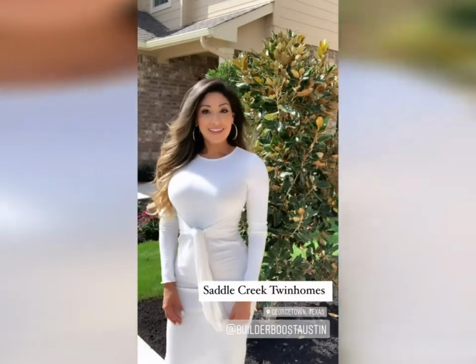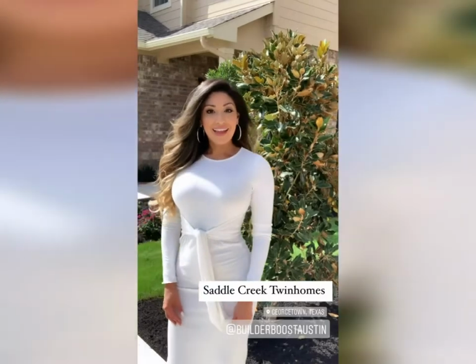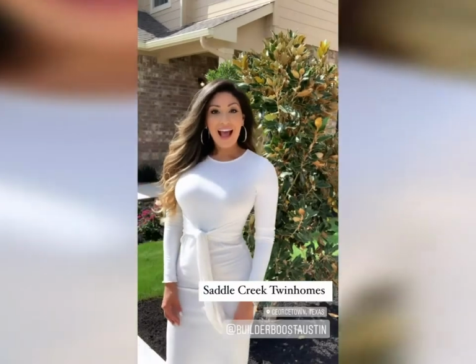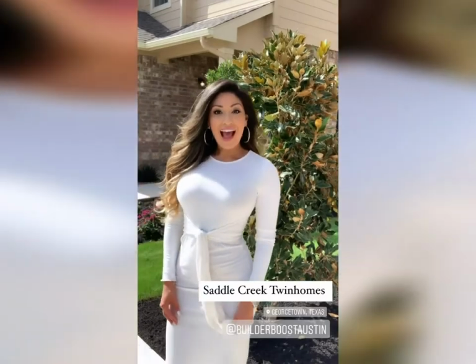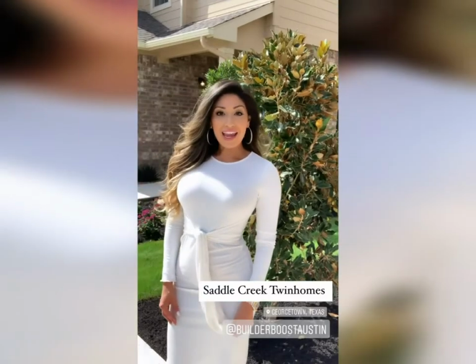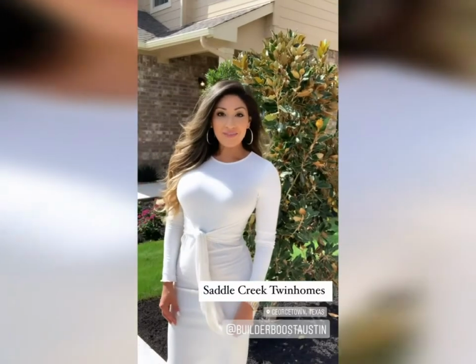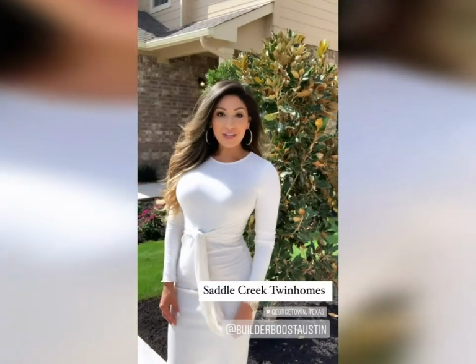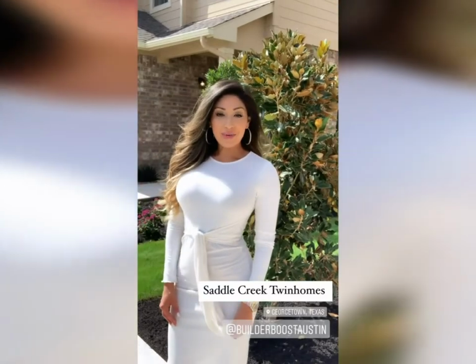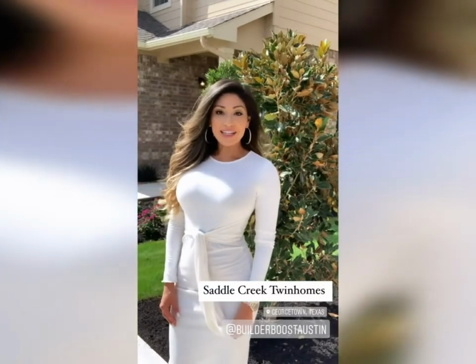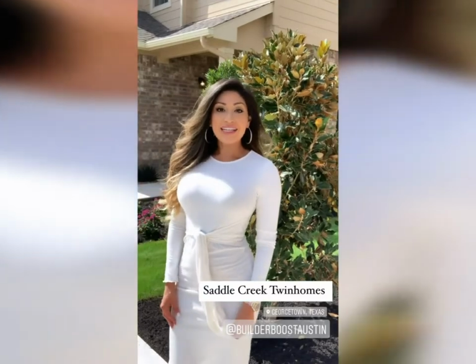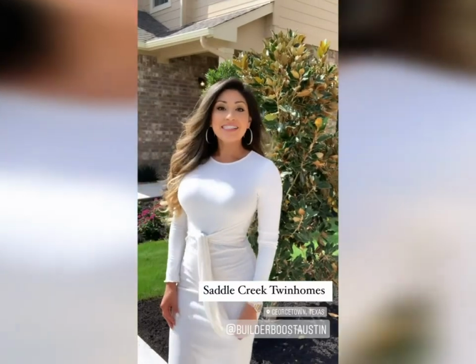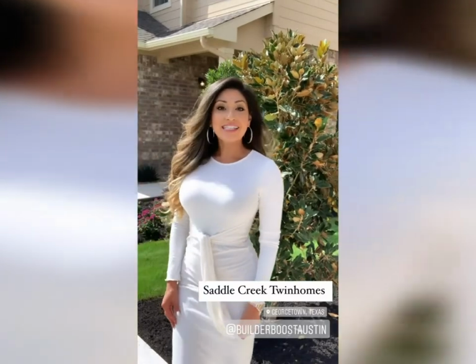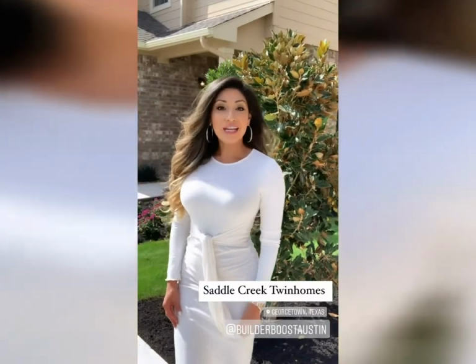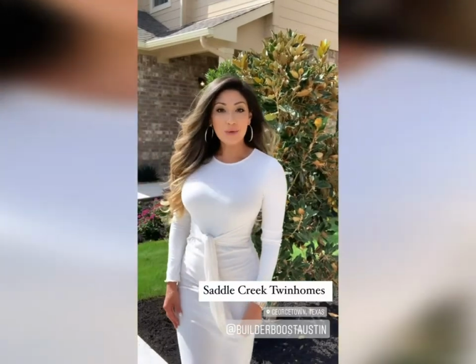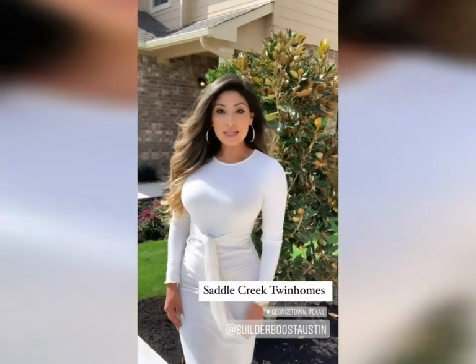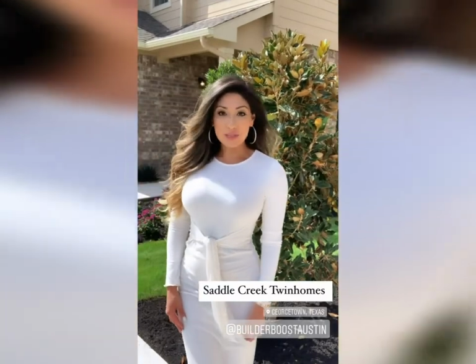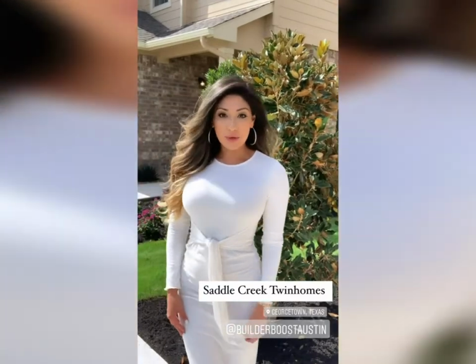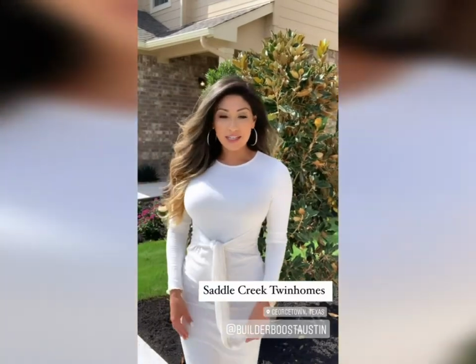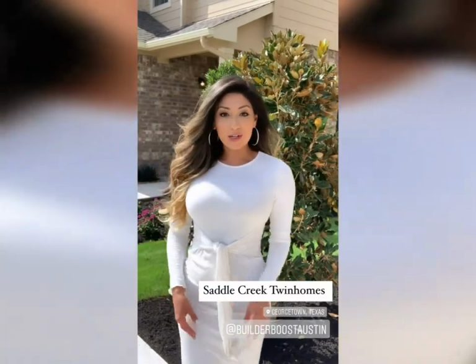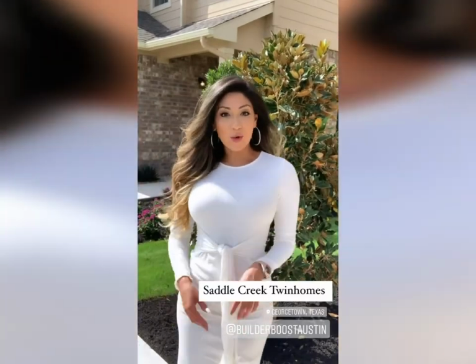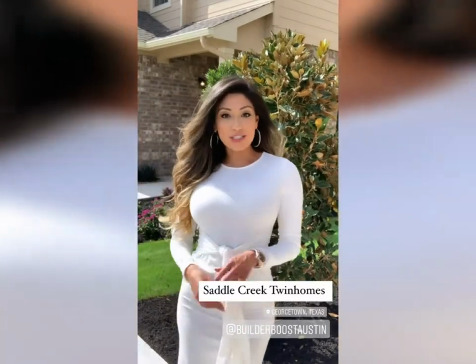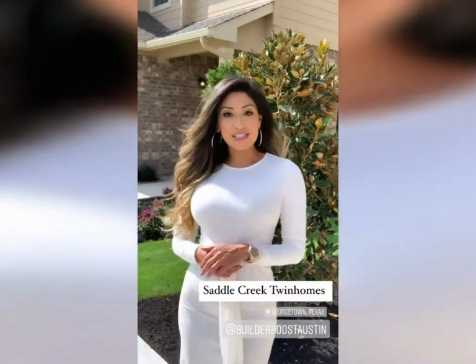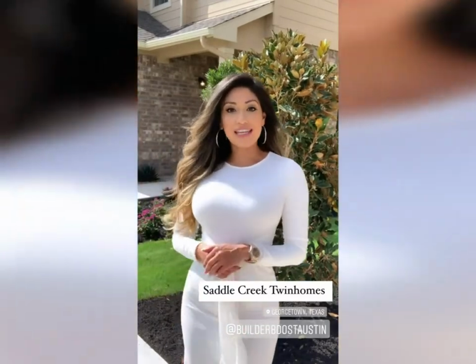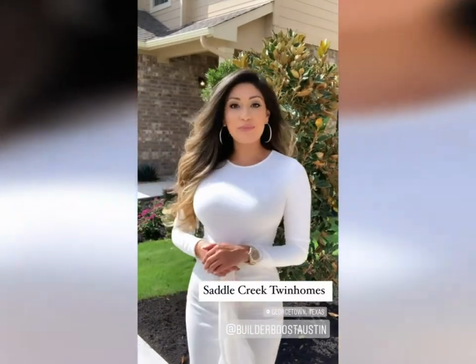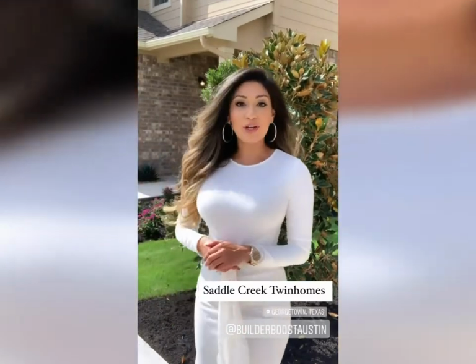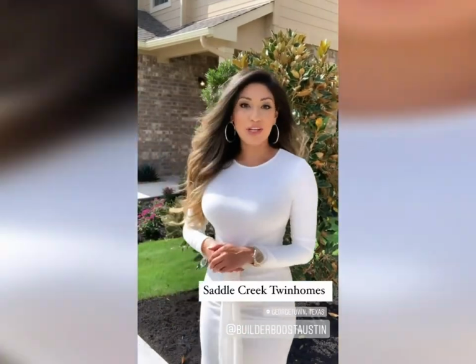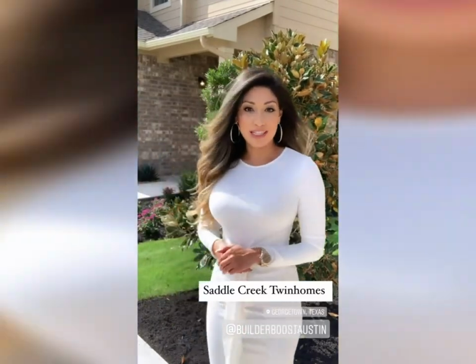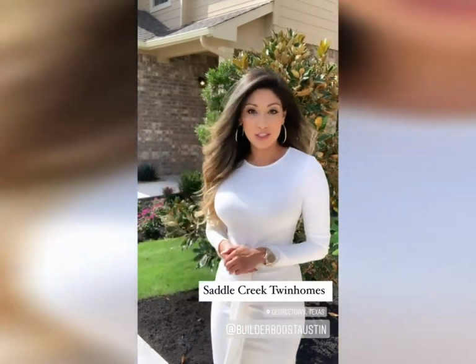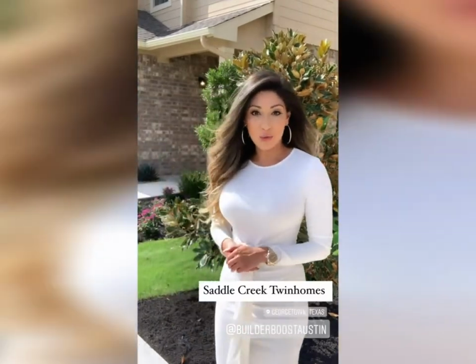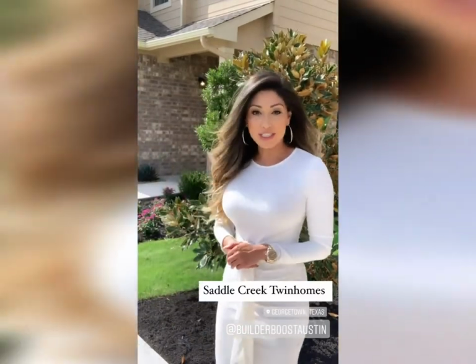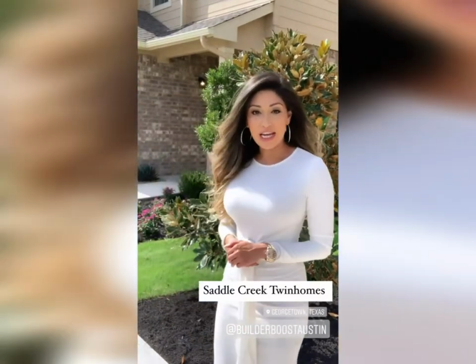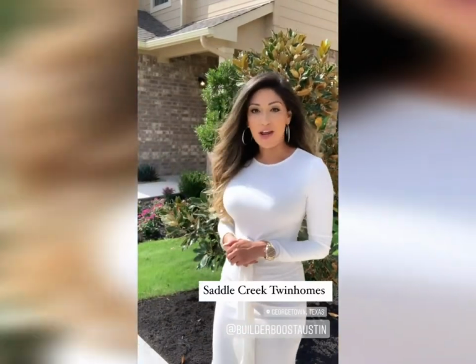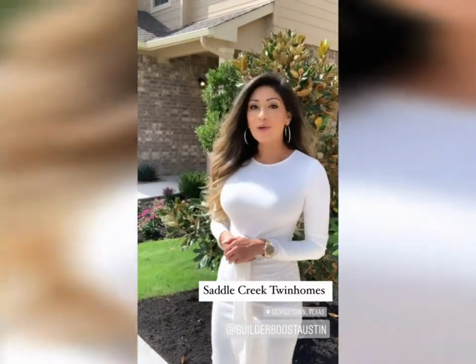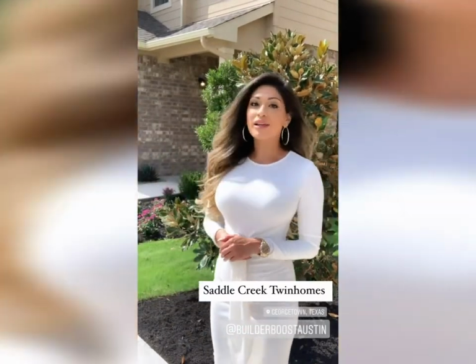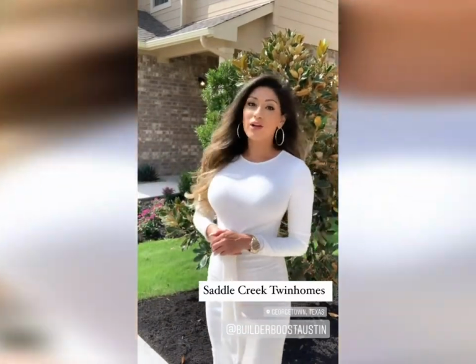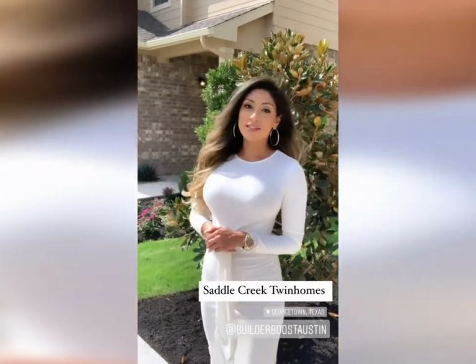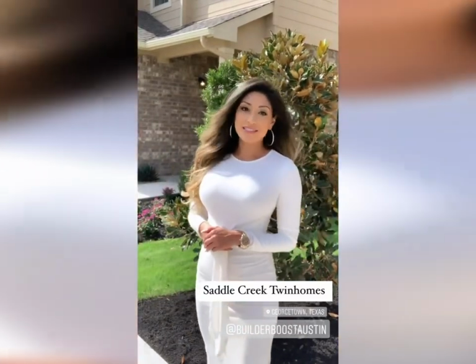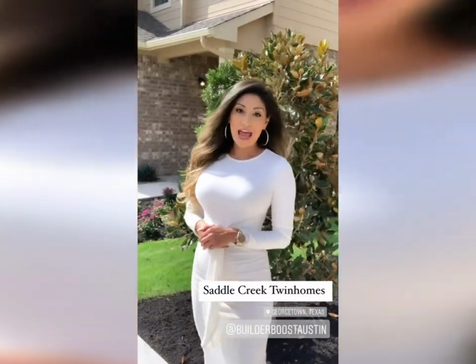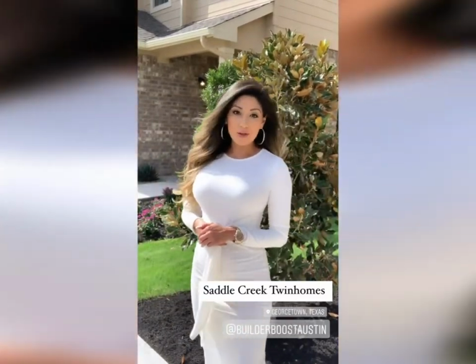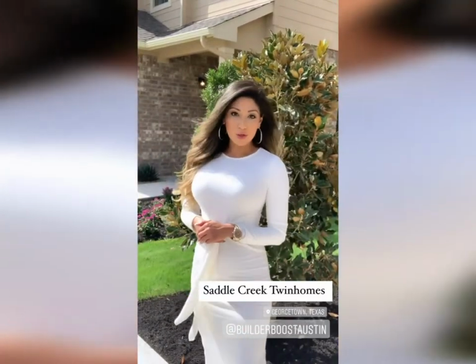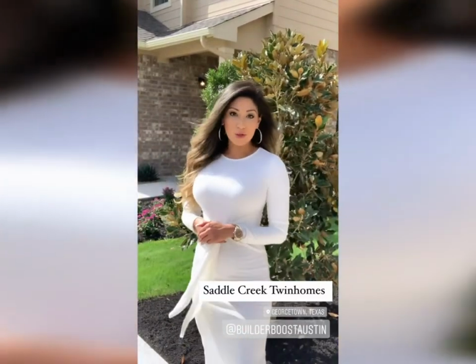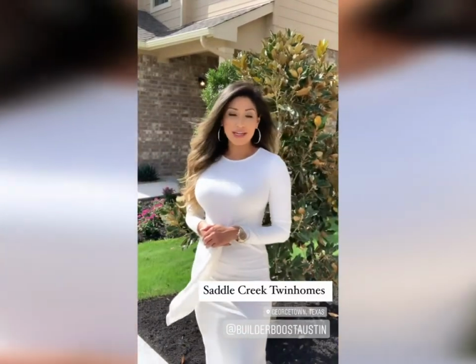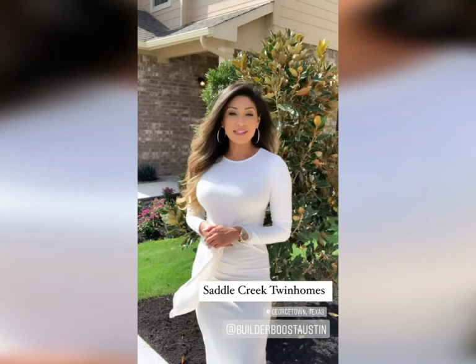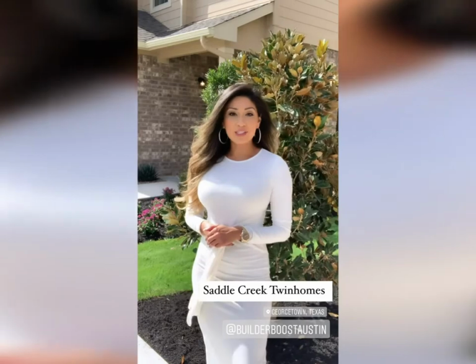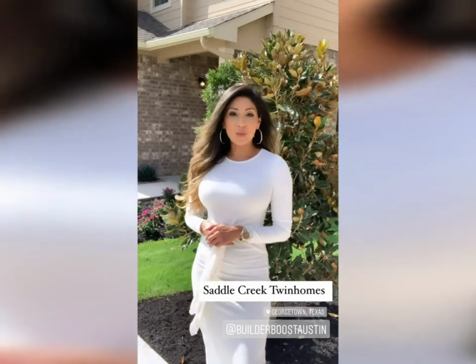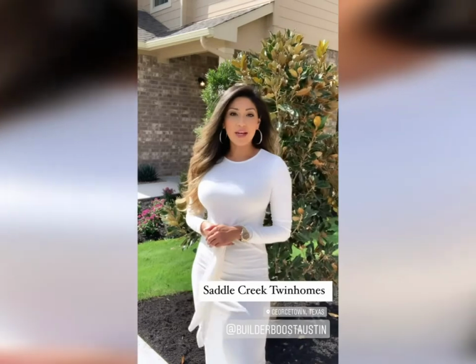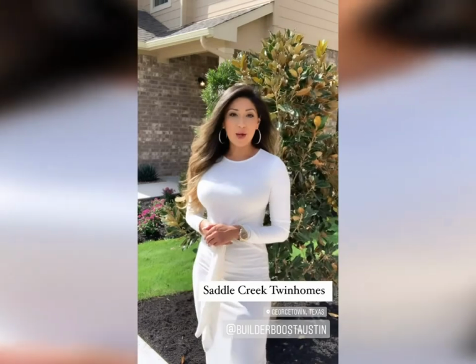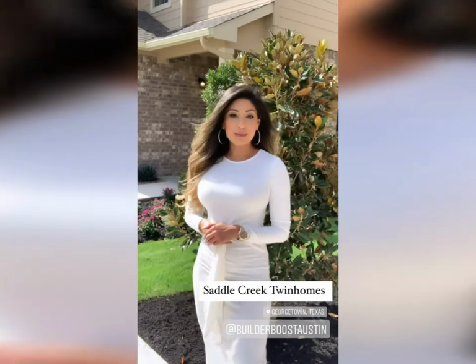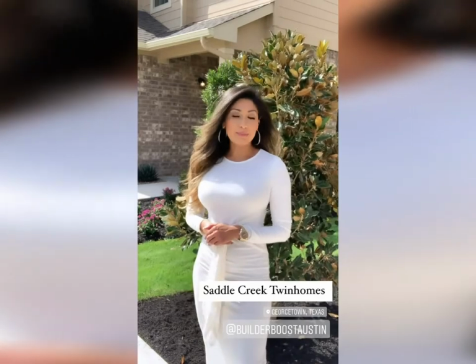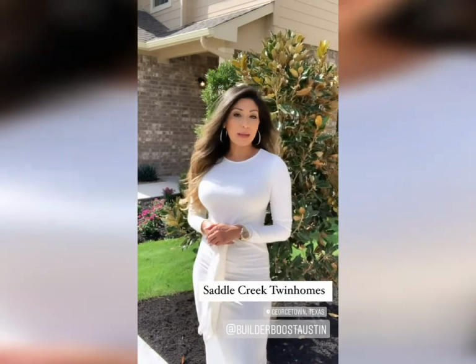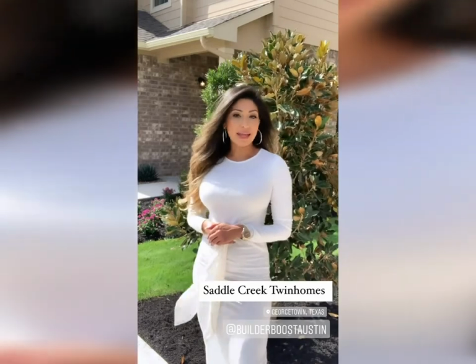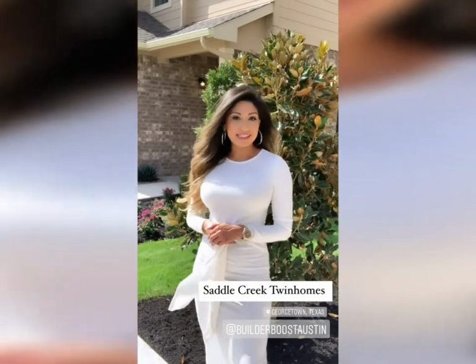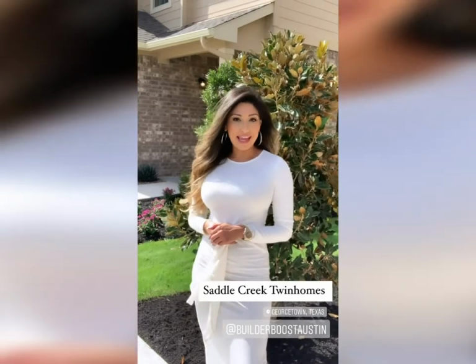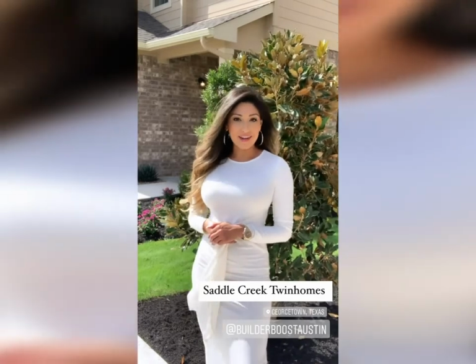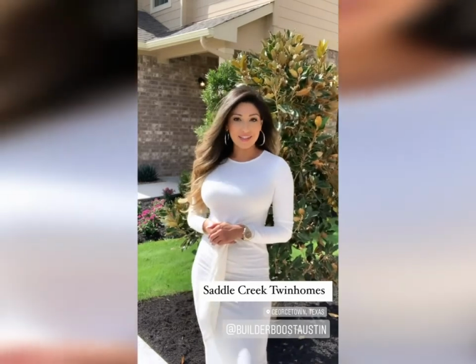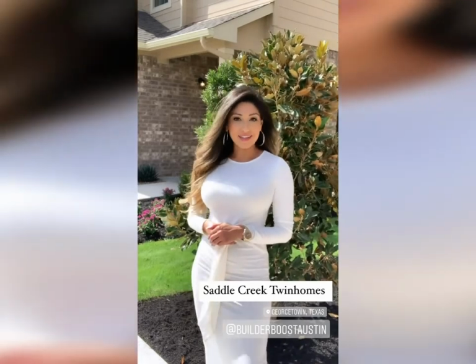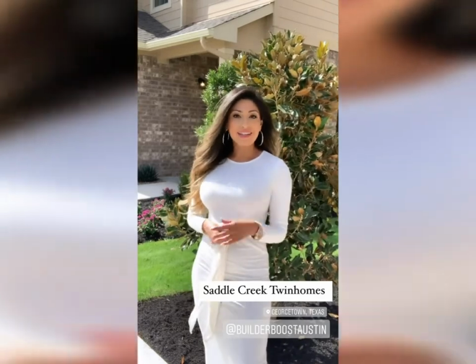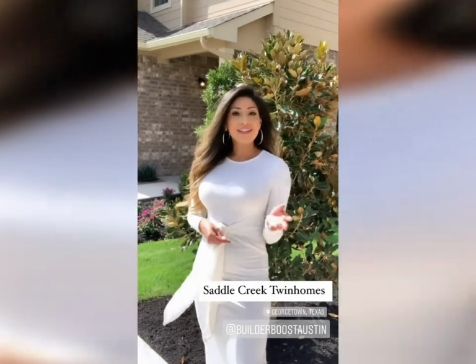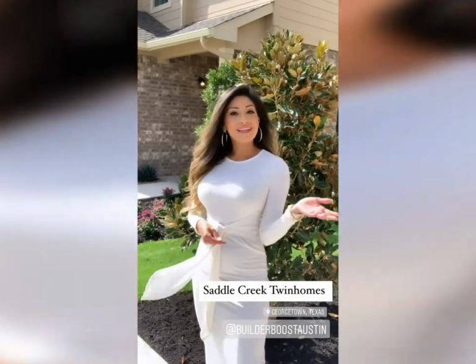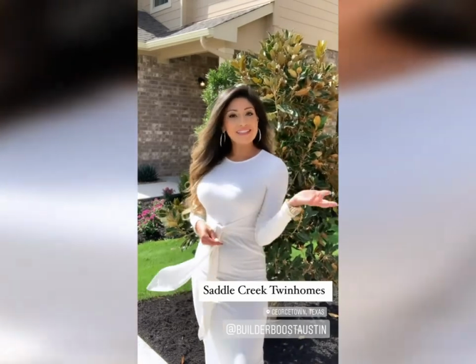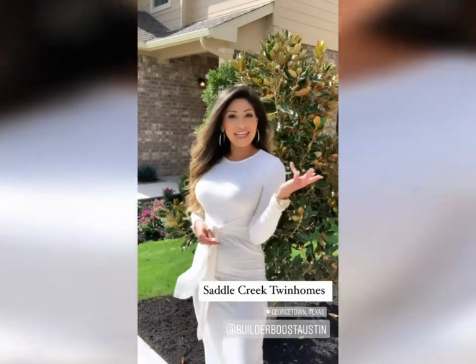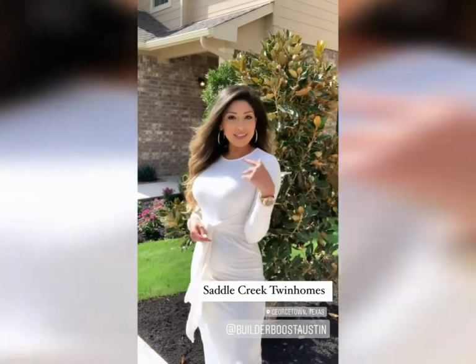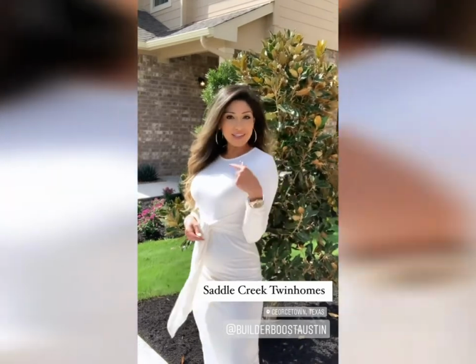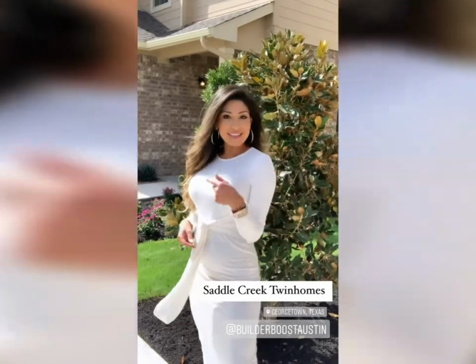Hi everyone! Today we'll be touring a gorgeous neighborhood in Georgetown called Saddle Creek Twin Homes by Paysetter. Let's take a look inside.